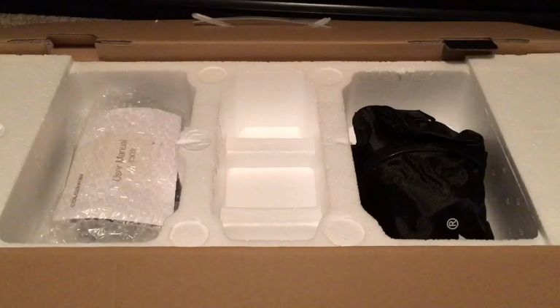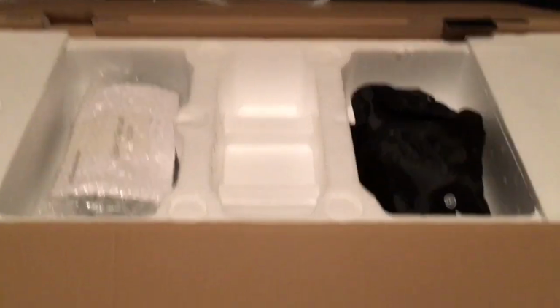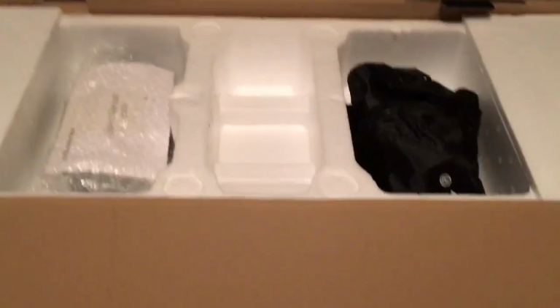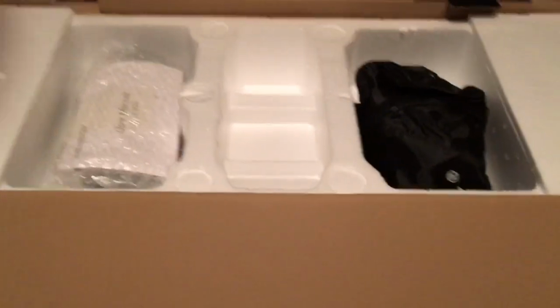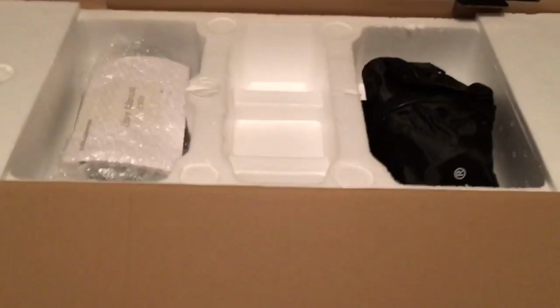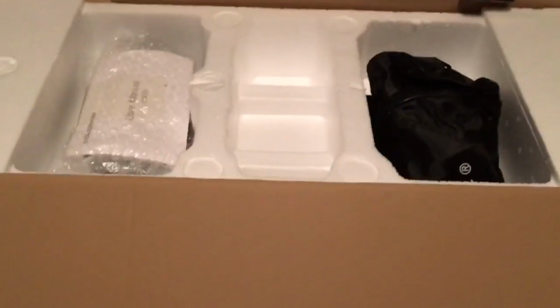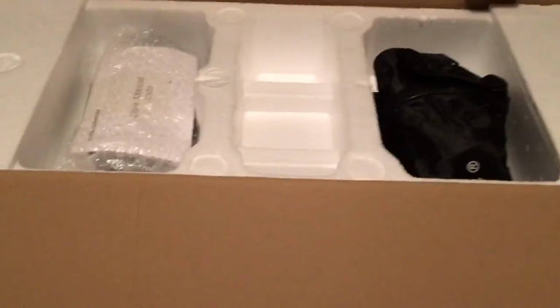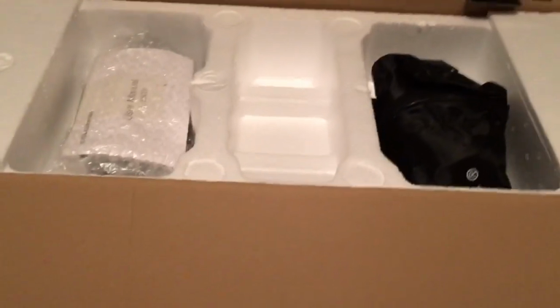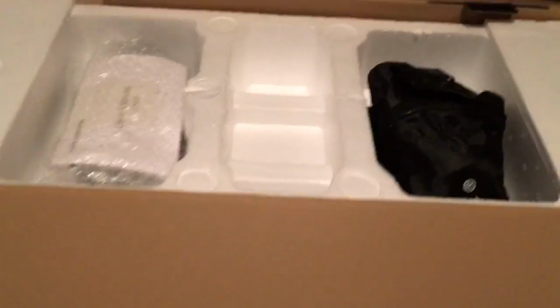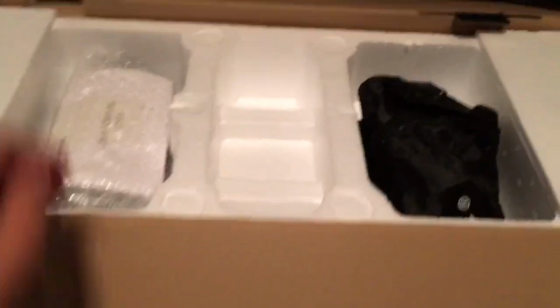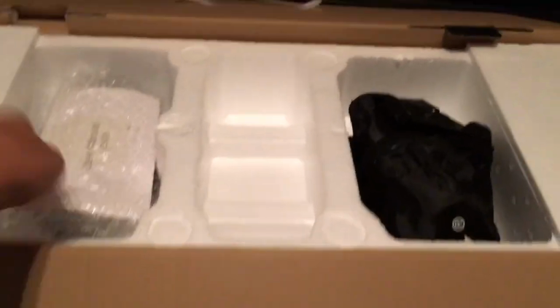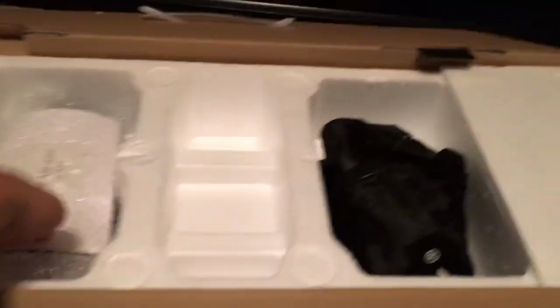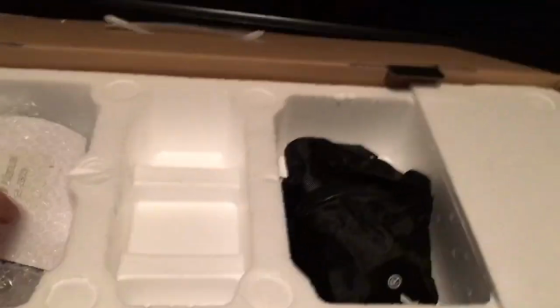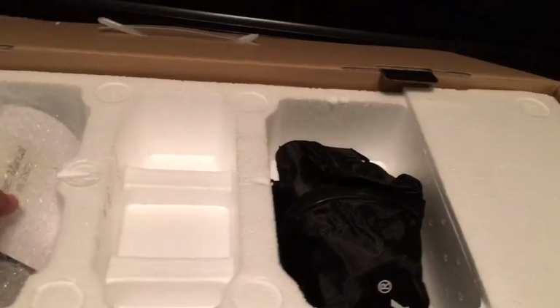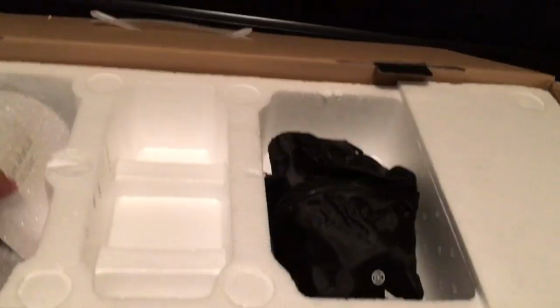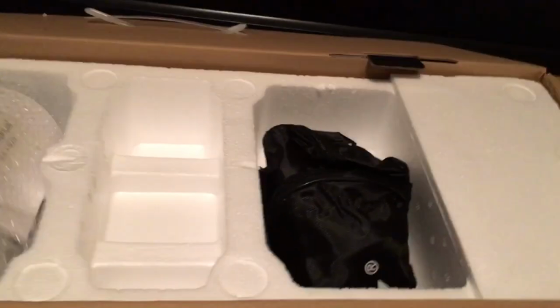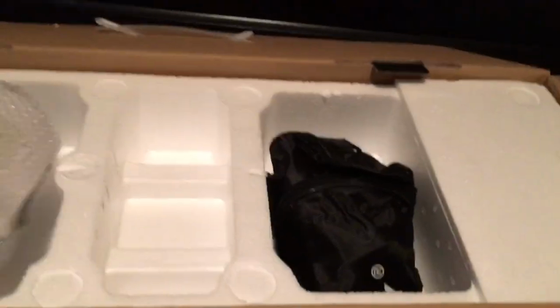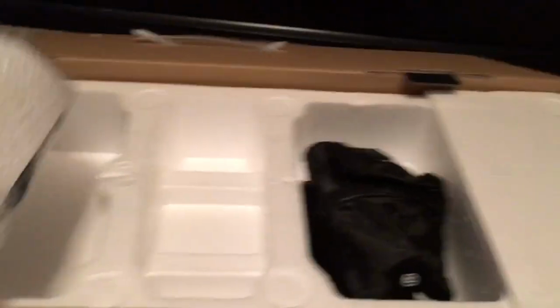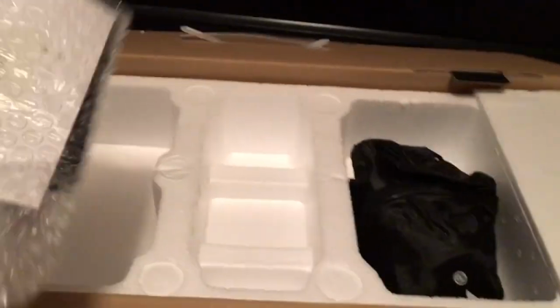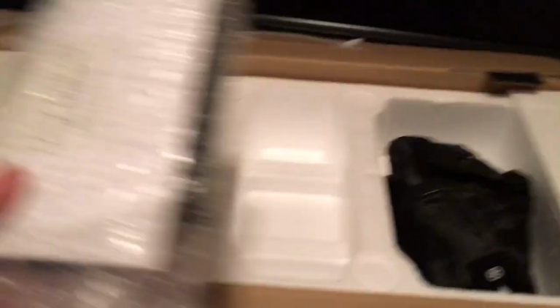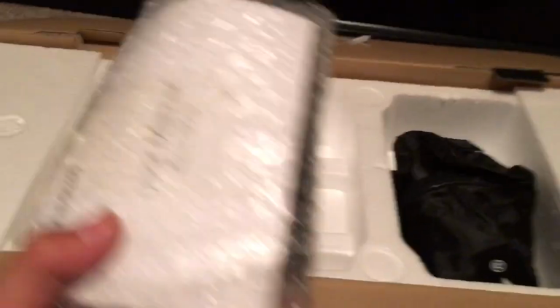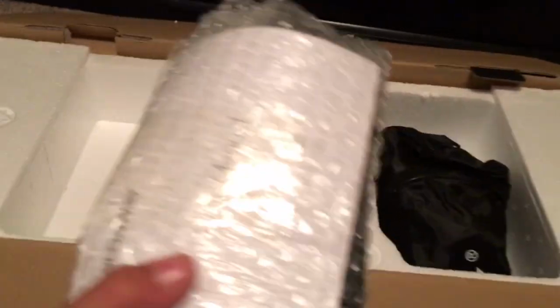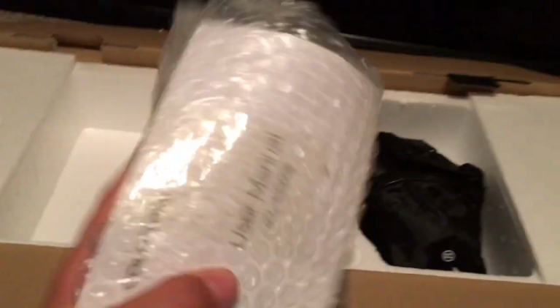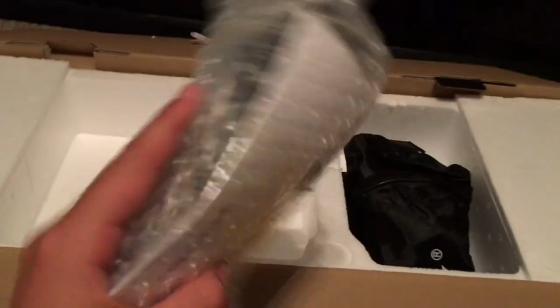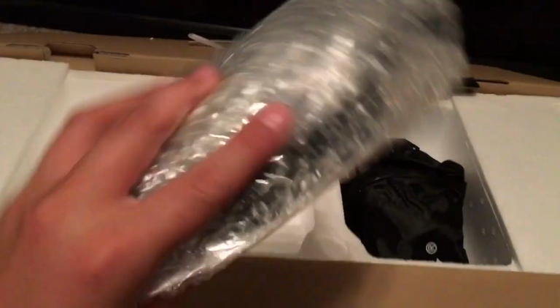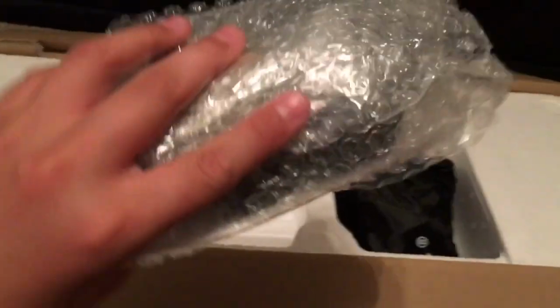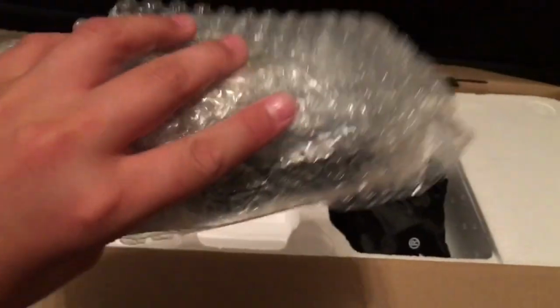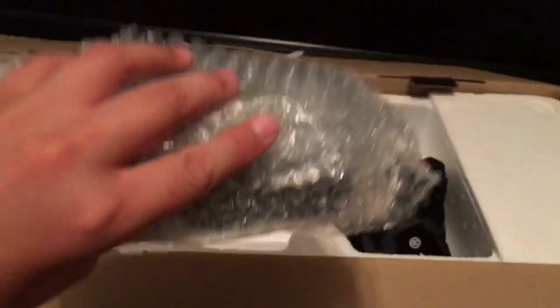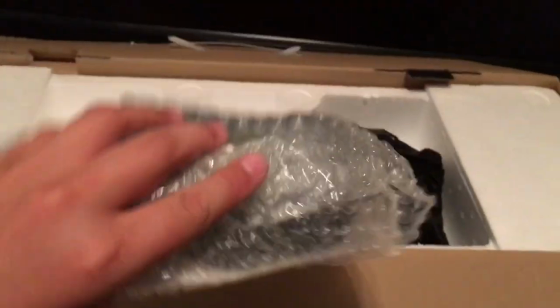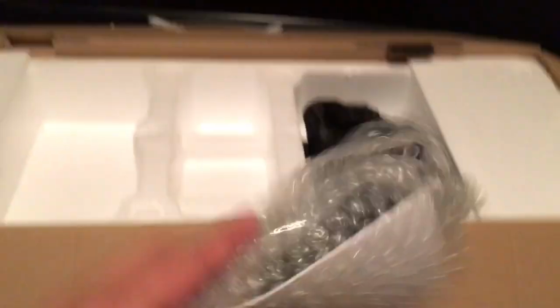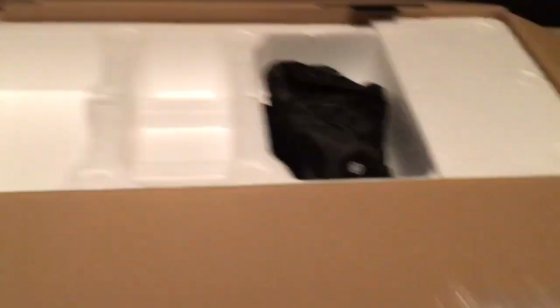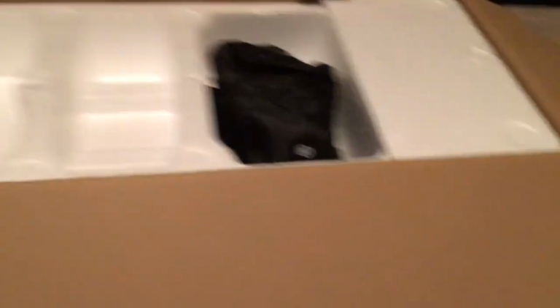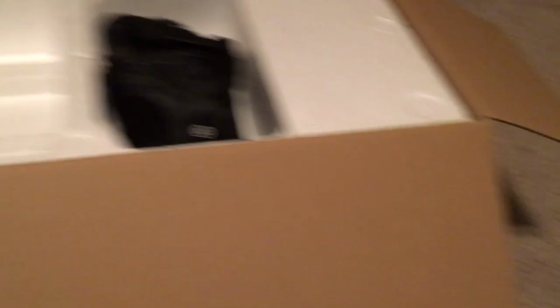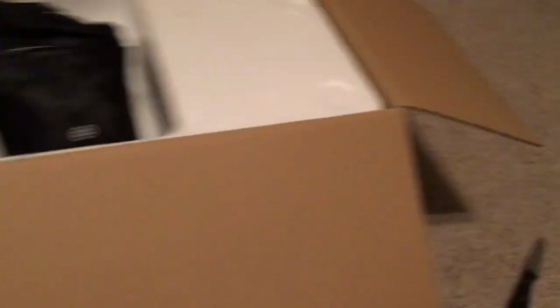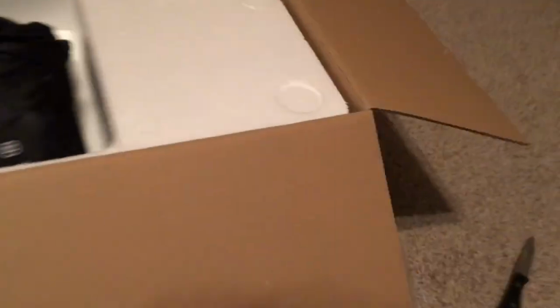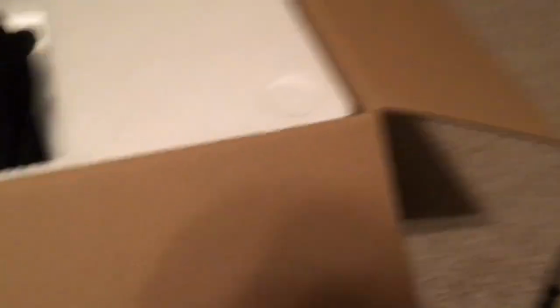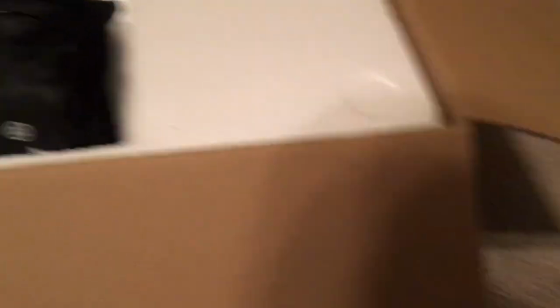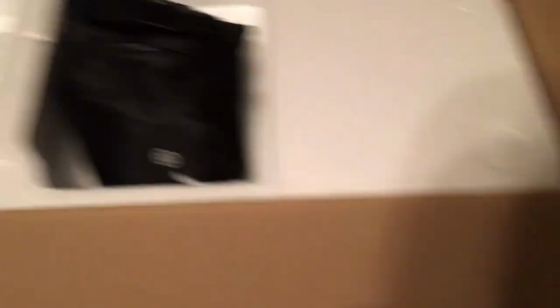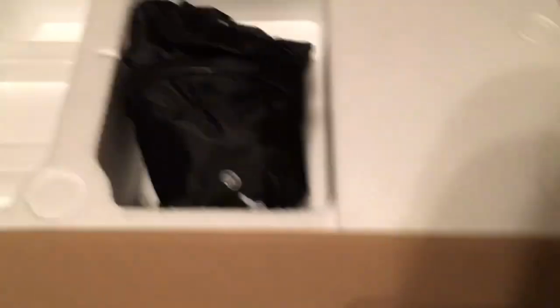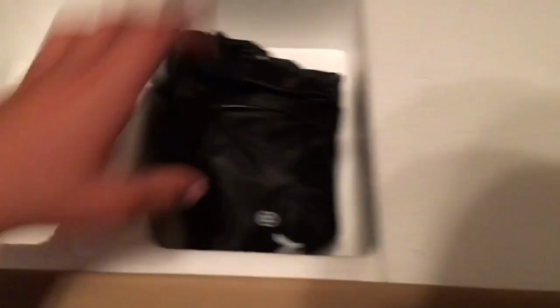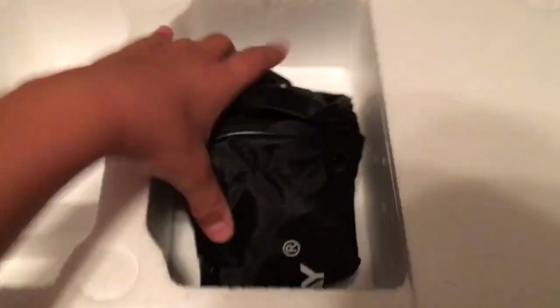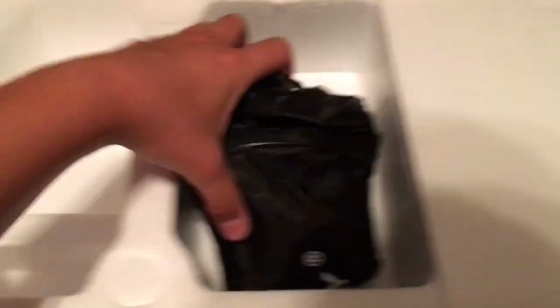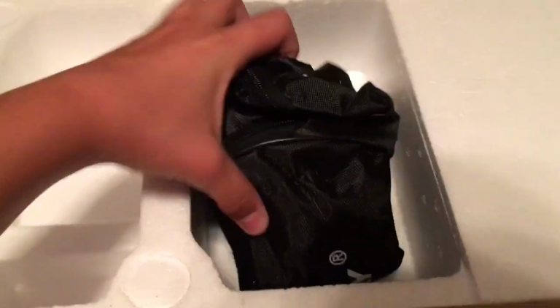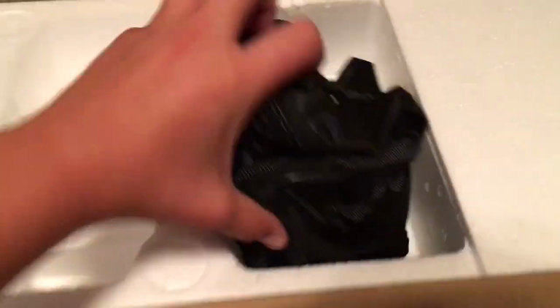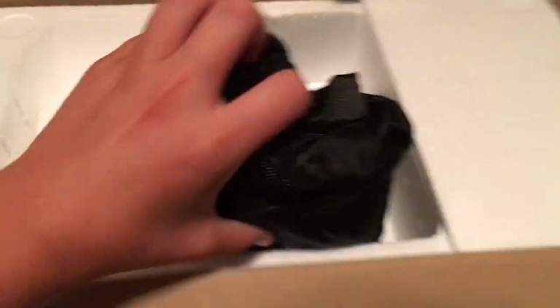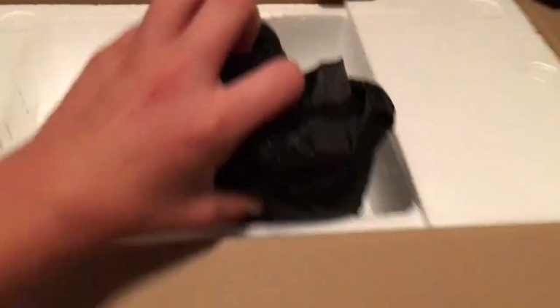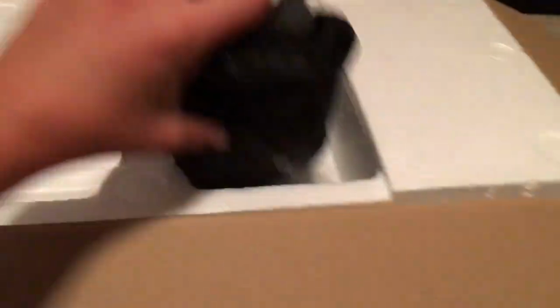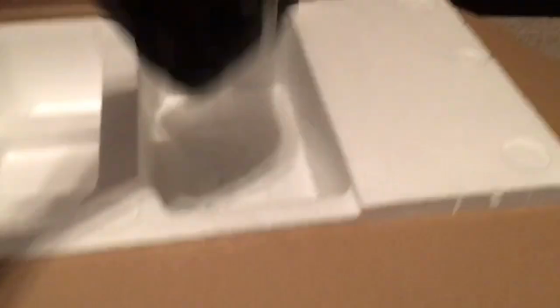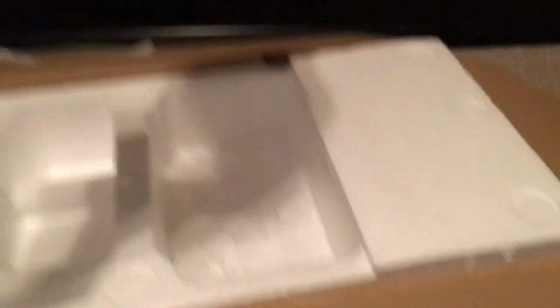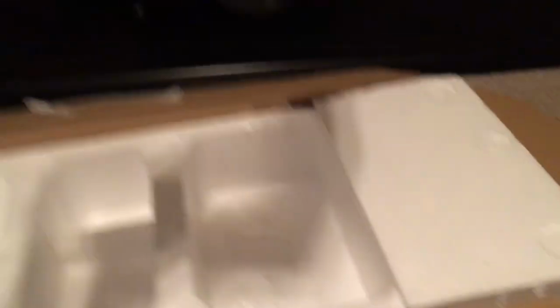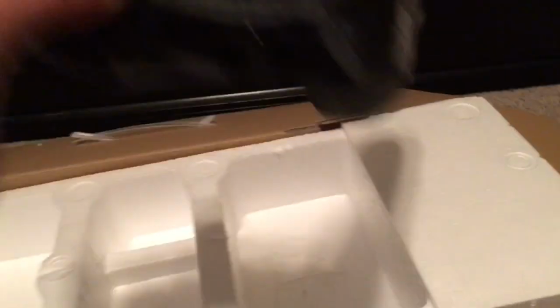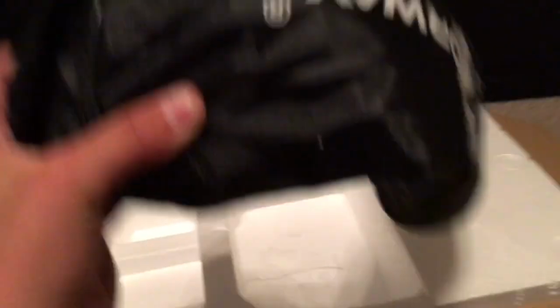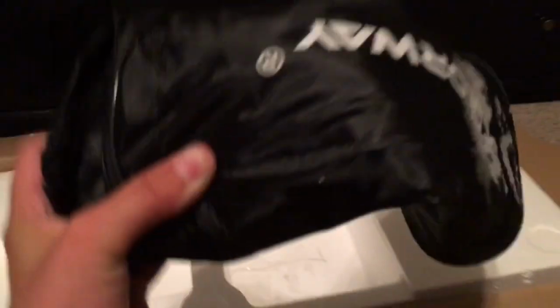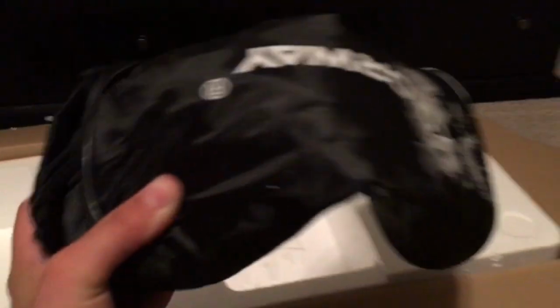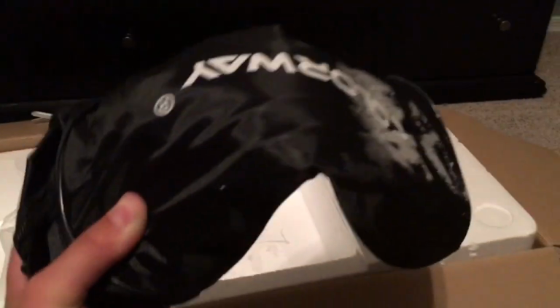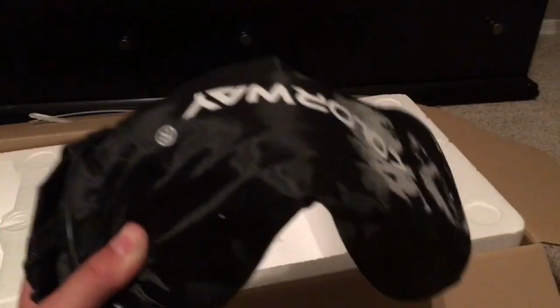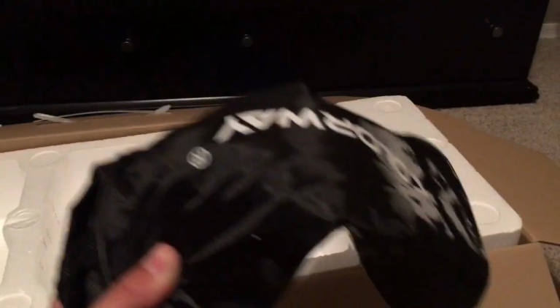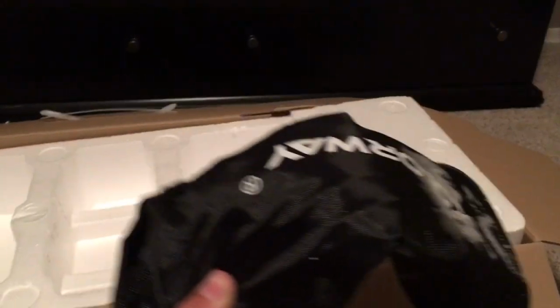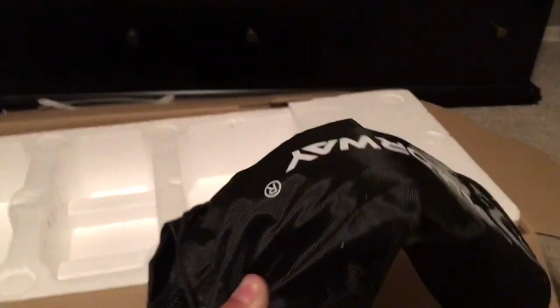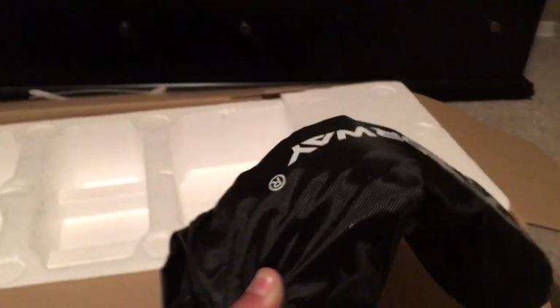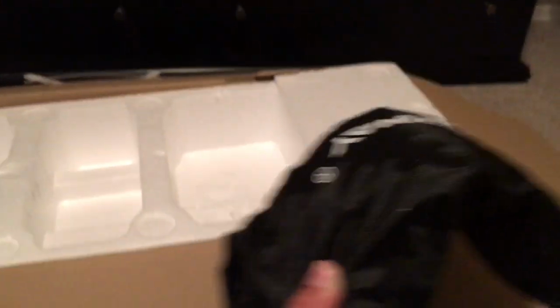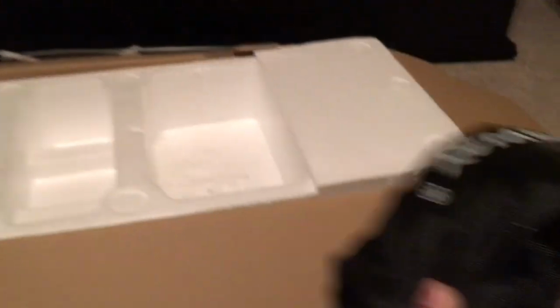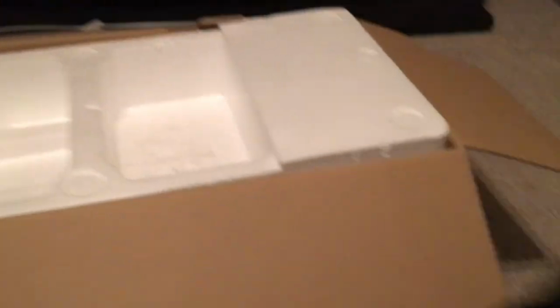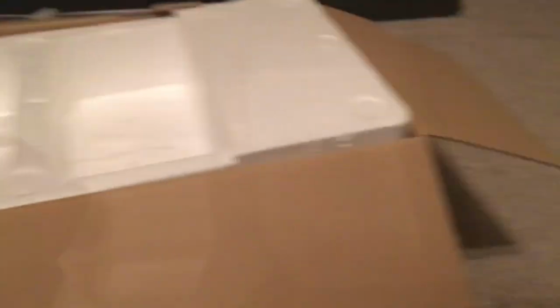First off, I just want to say it comes with a user manual, a charger, and then it comes with a personal carrying bag, which I think is pretty sweet.